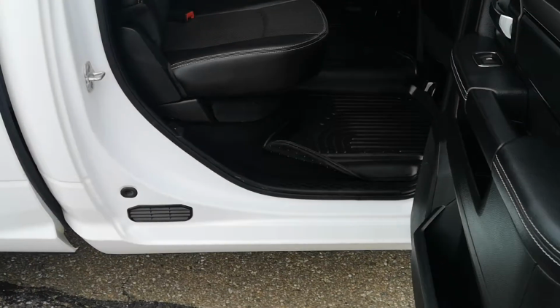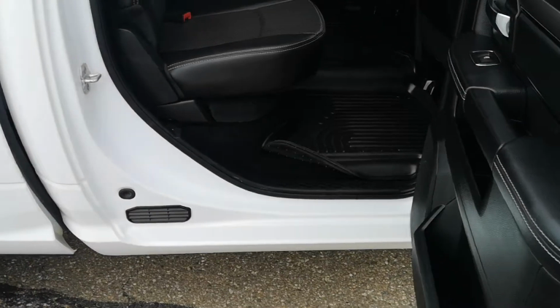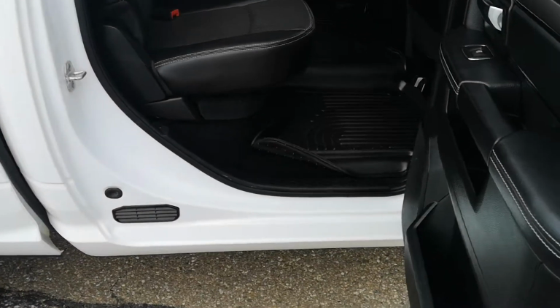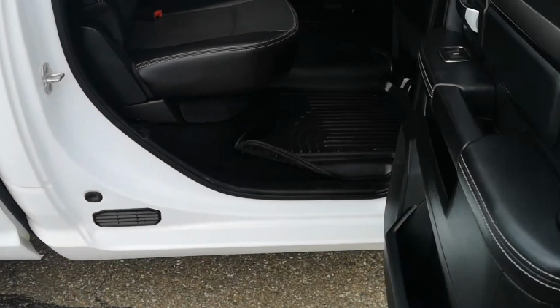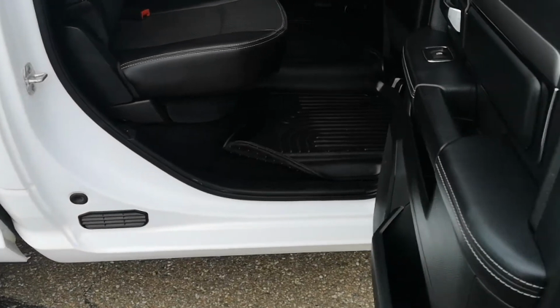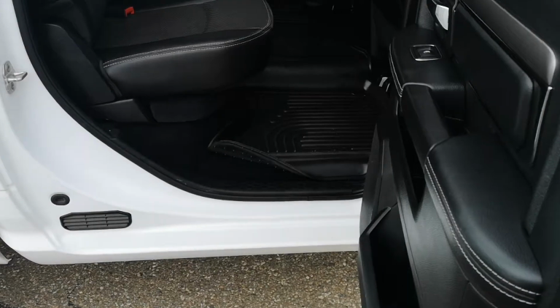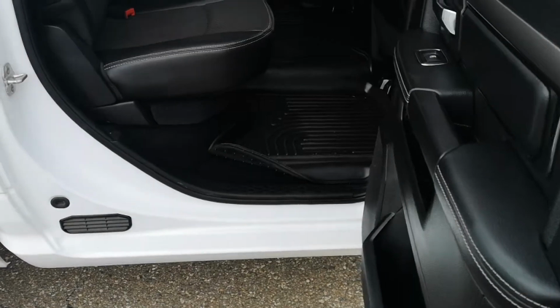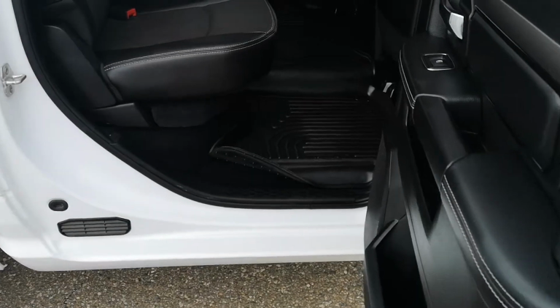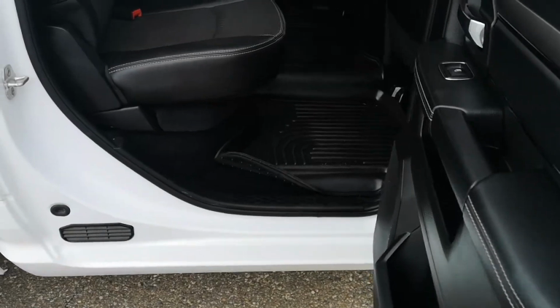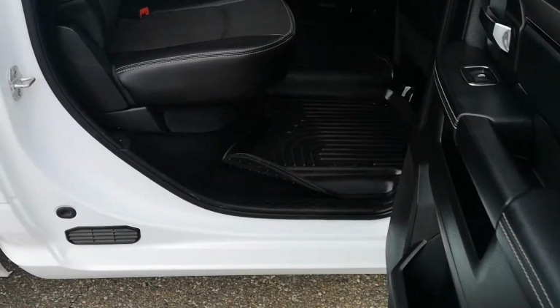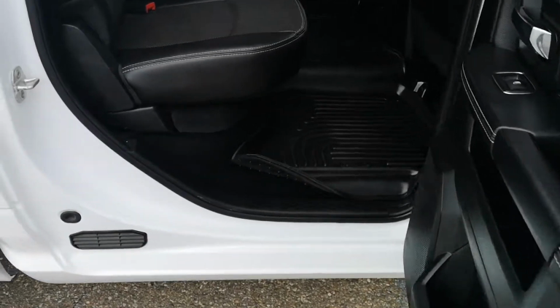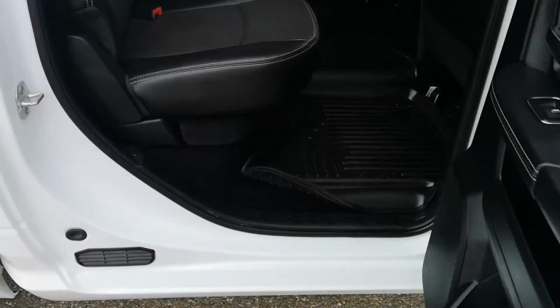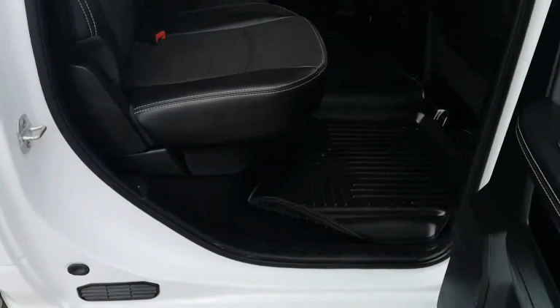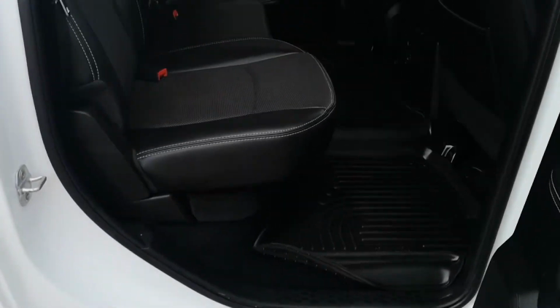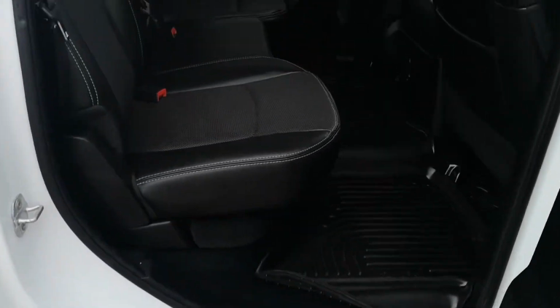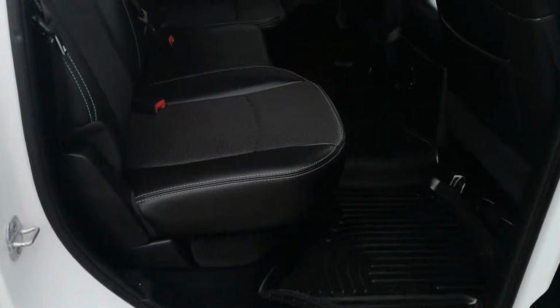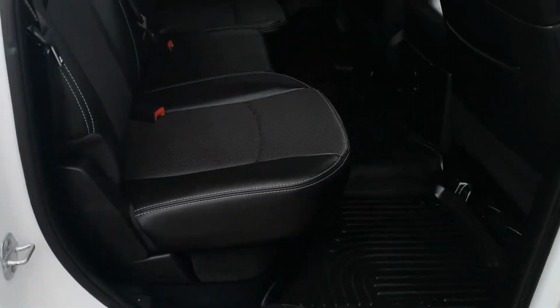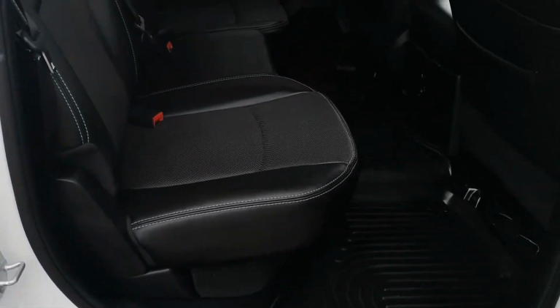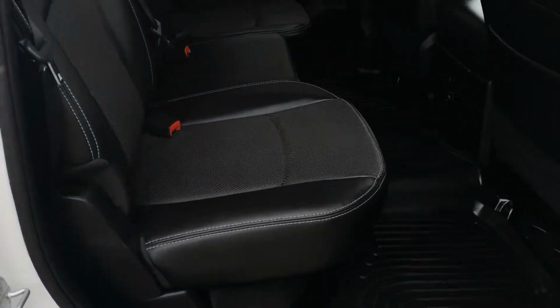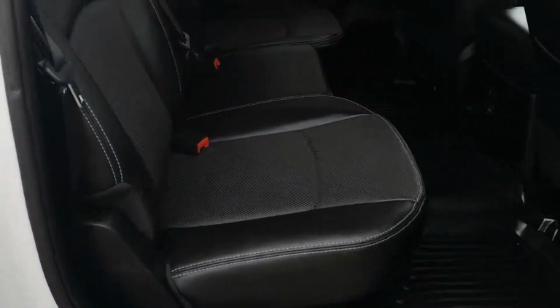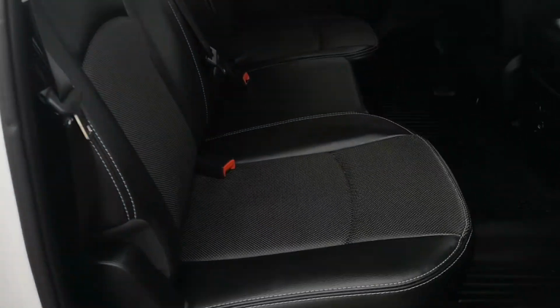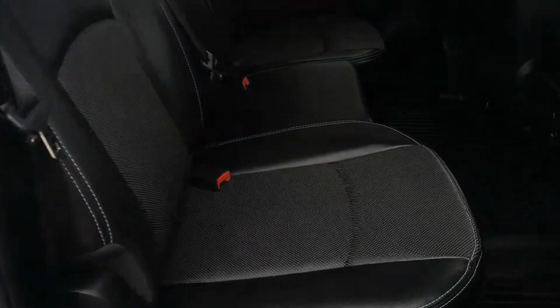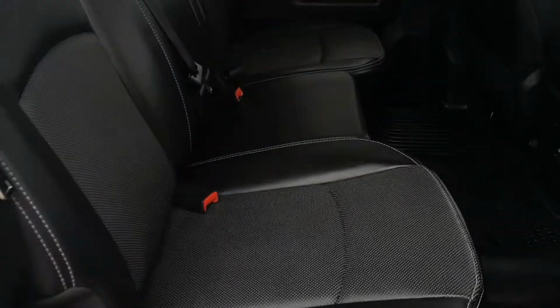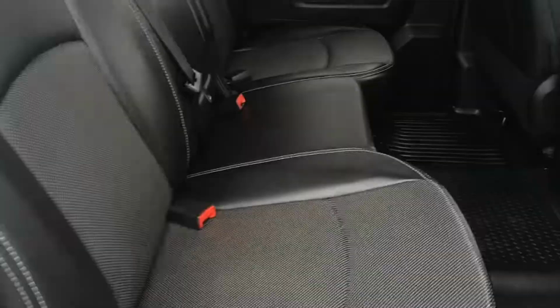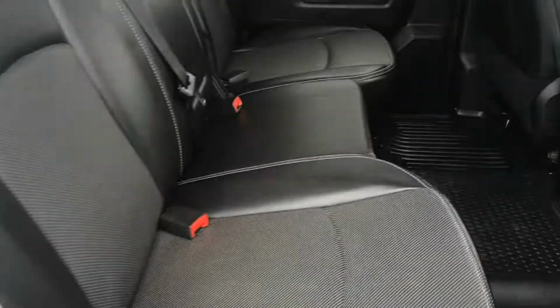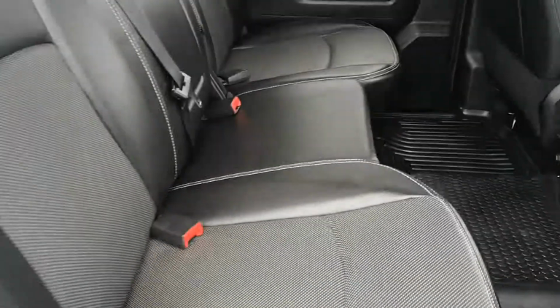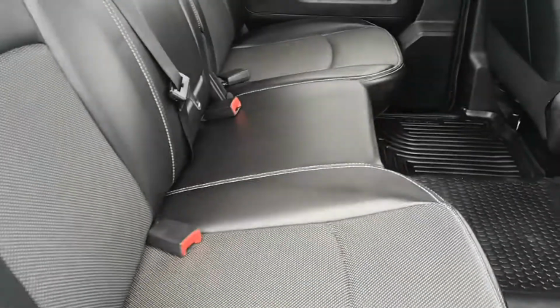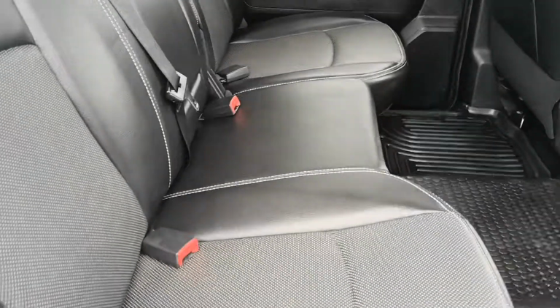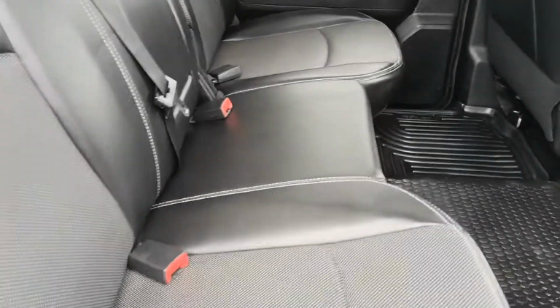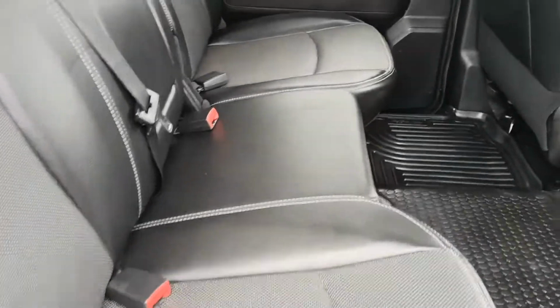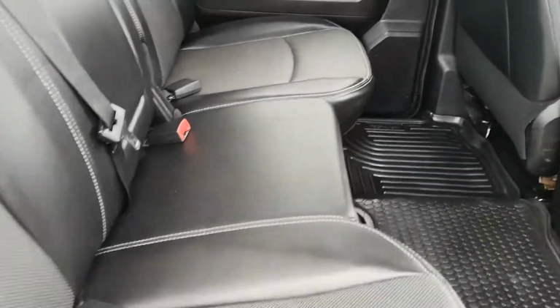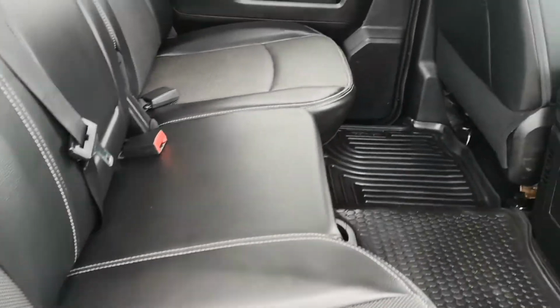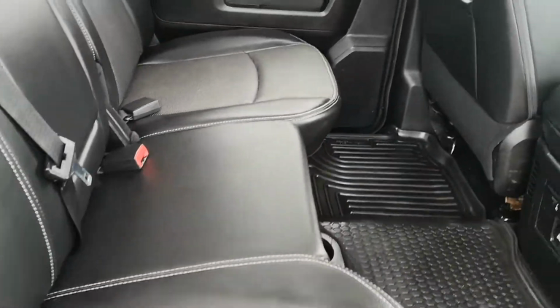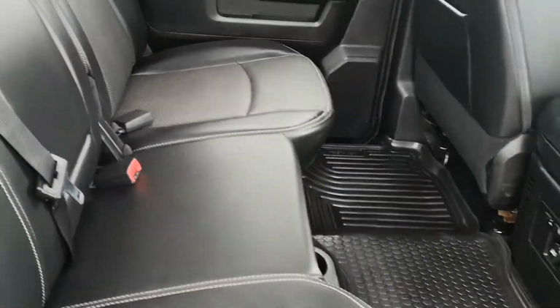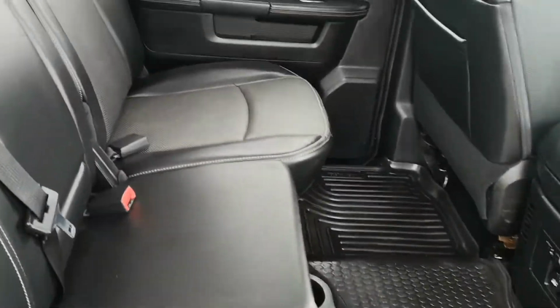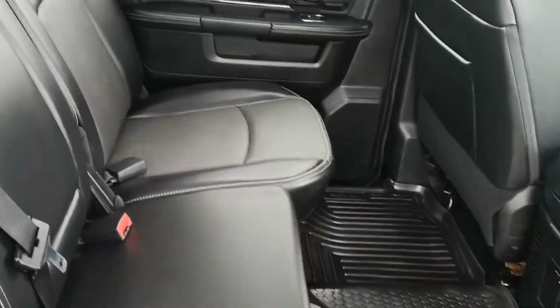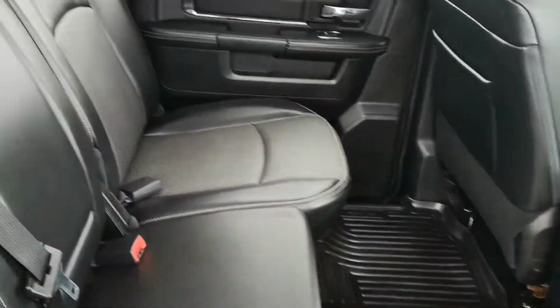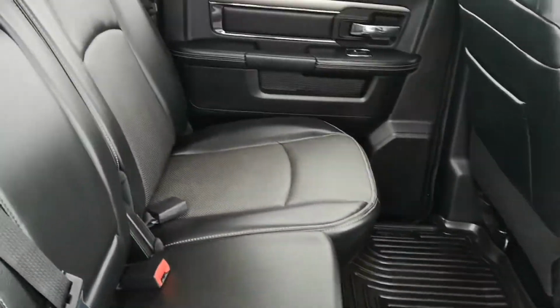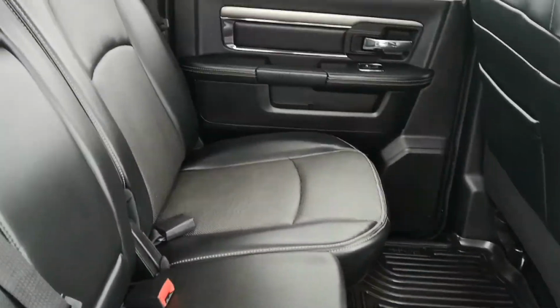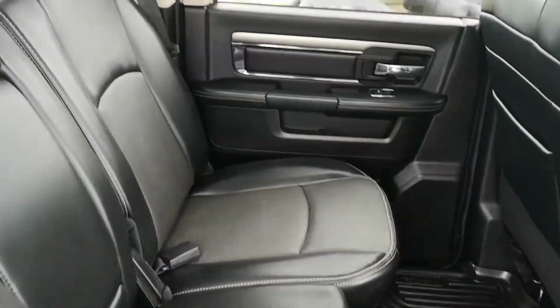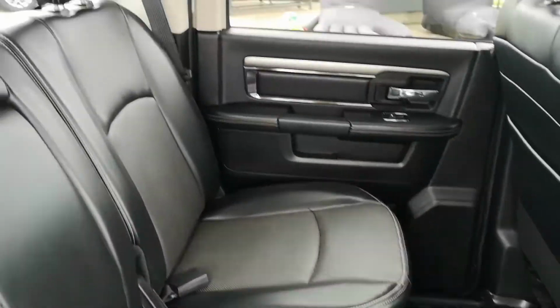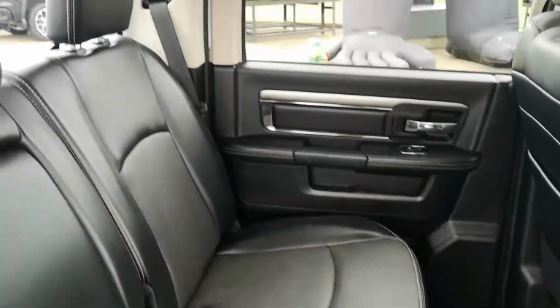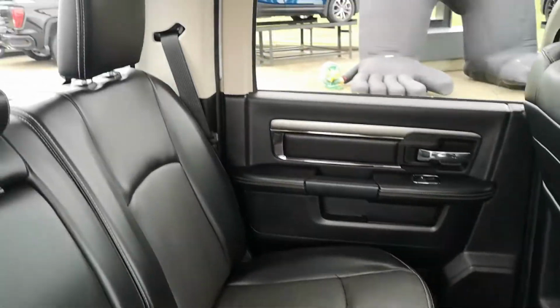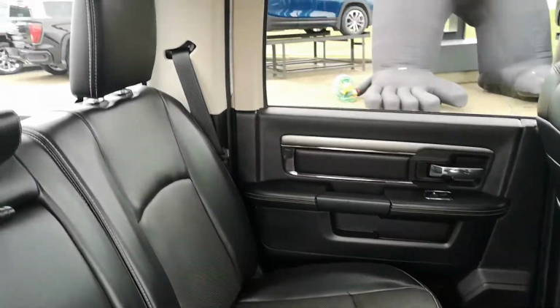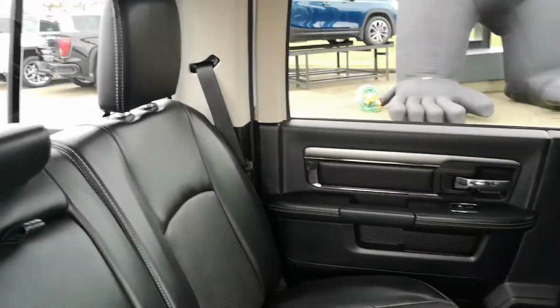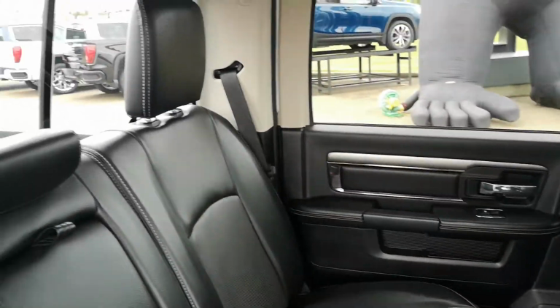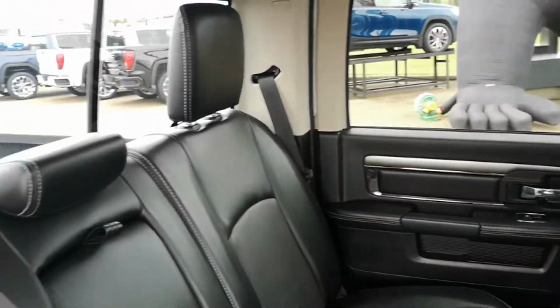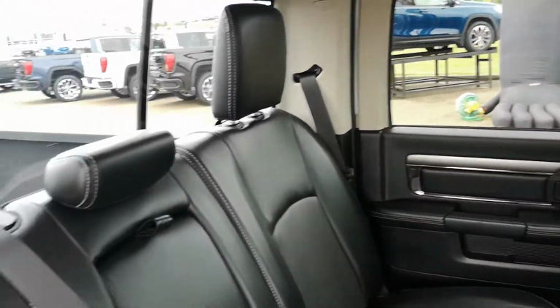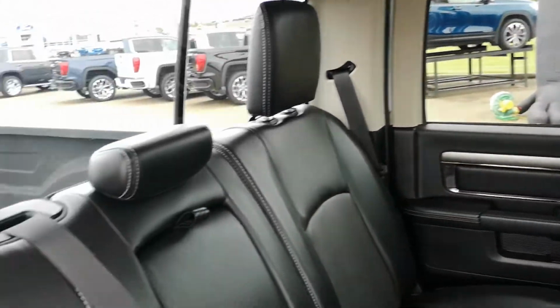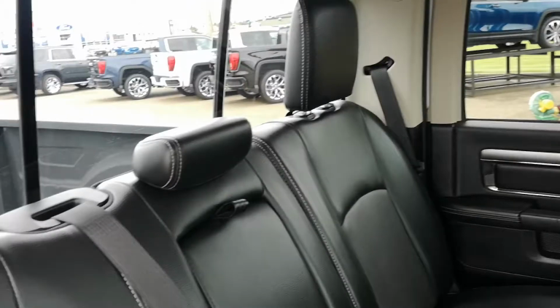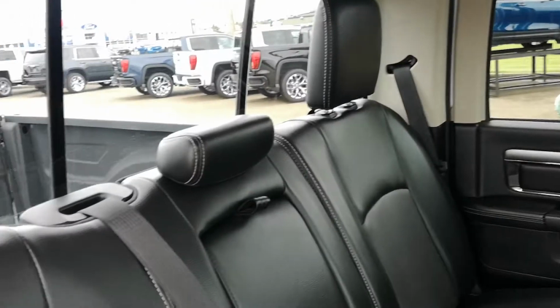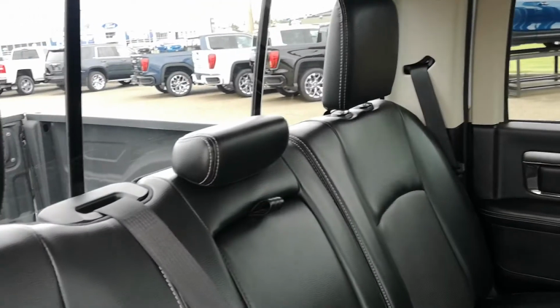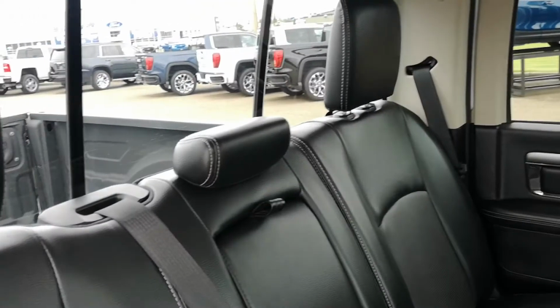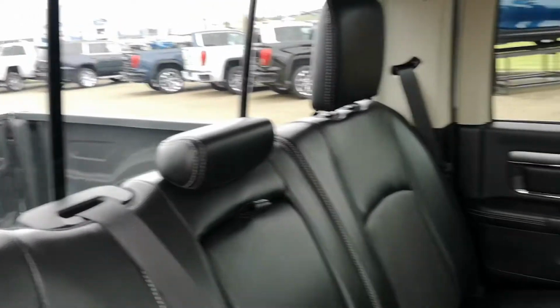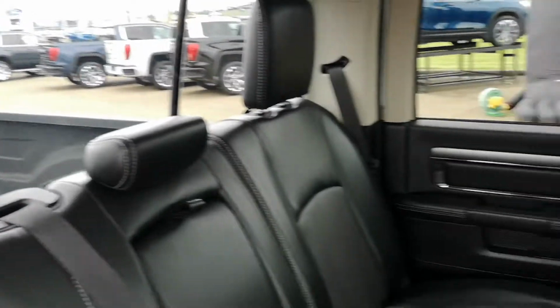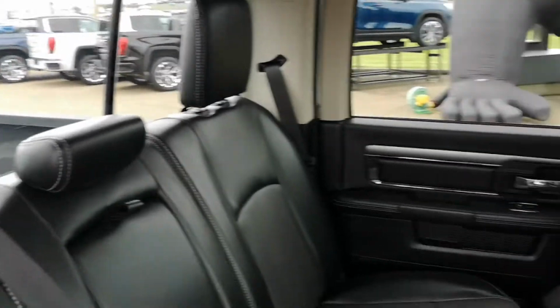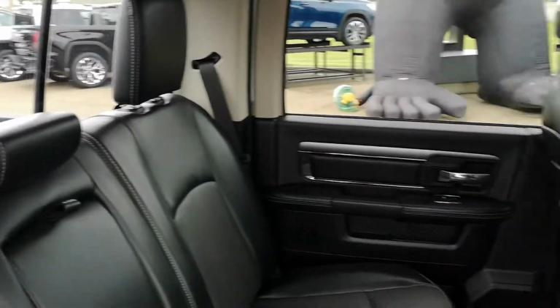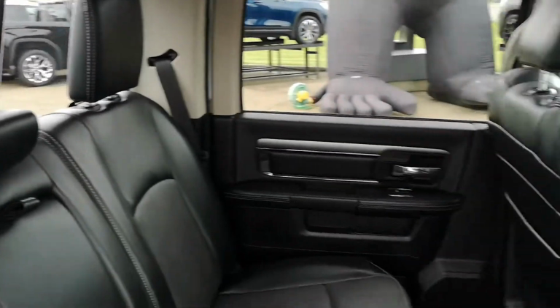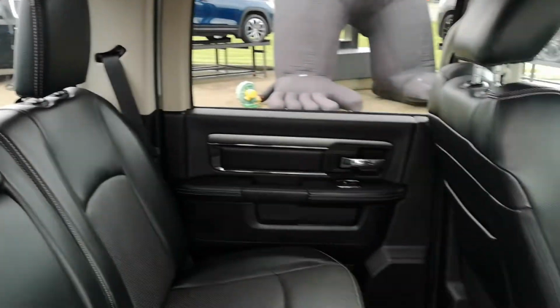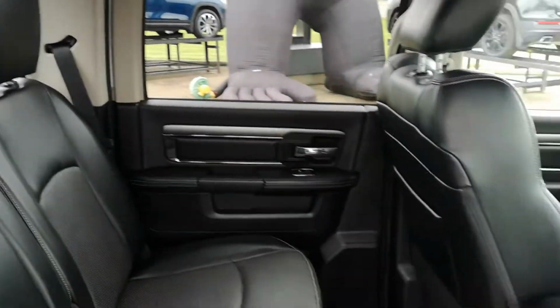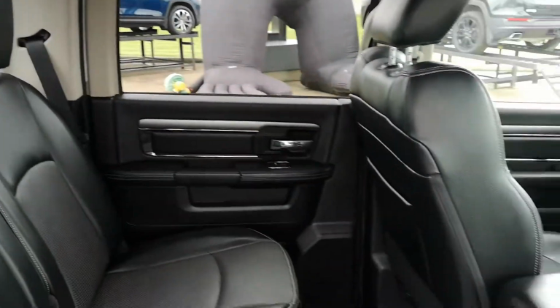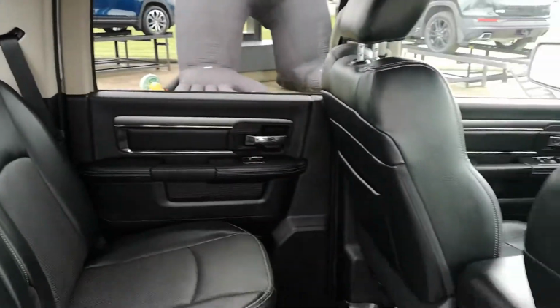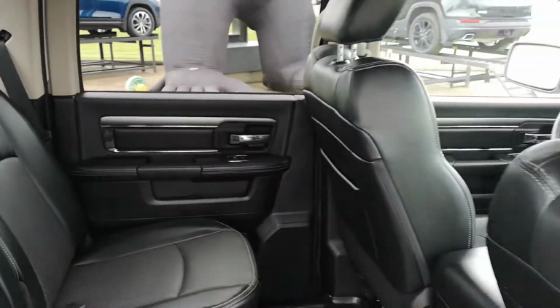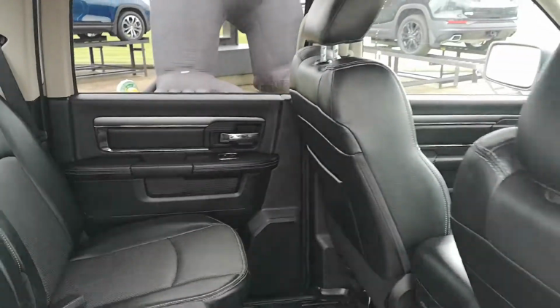The rear has nice floor mats in it as well. The rear leather is once again in great shape.